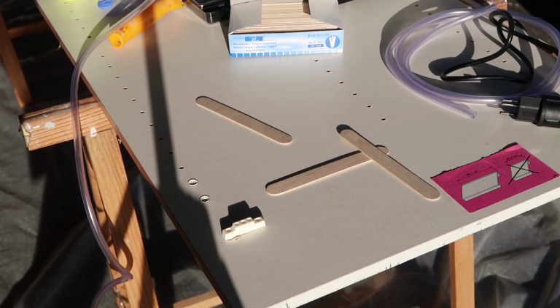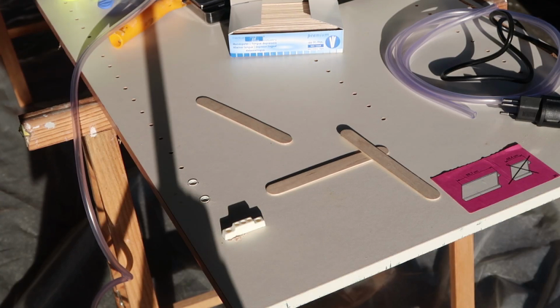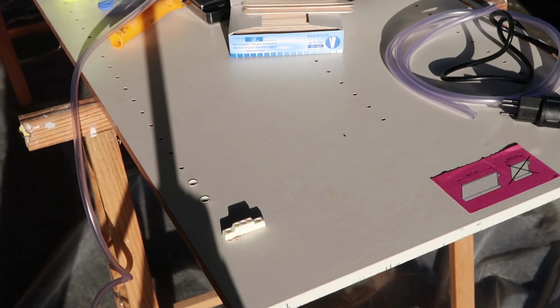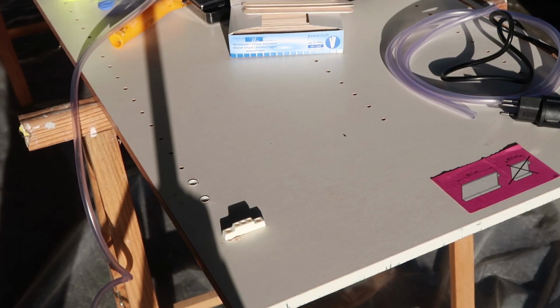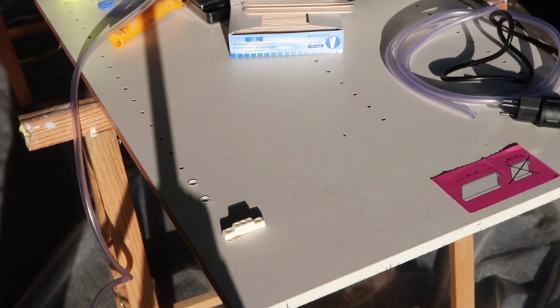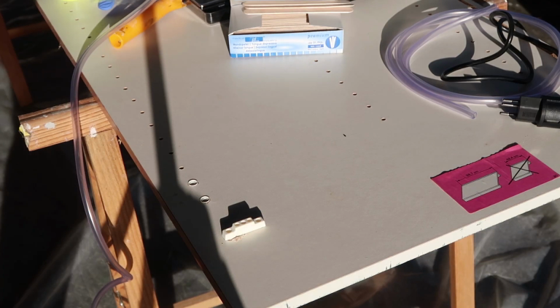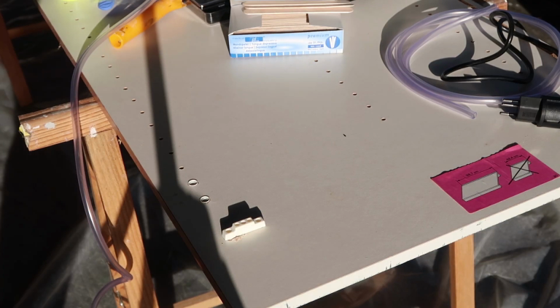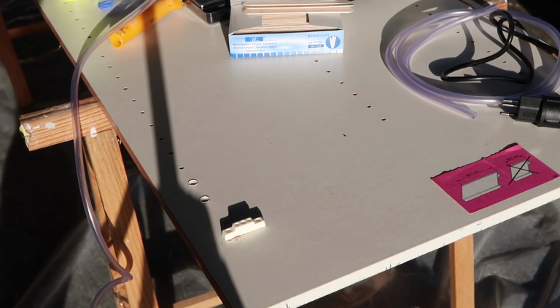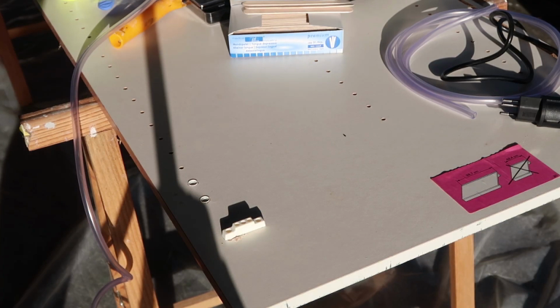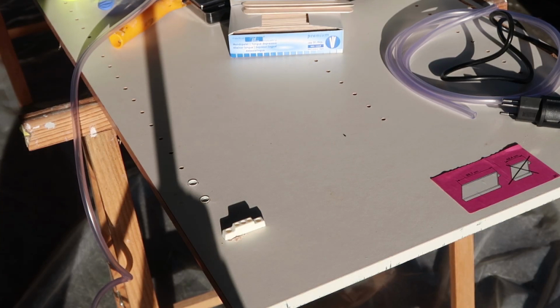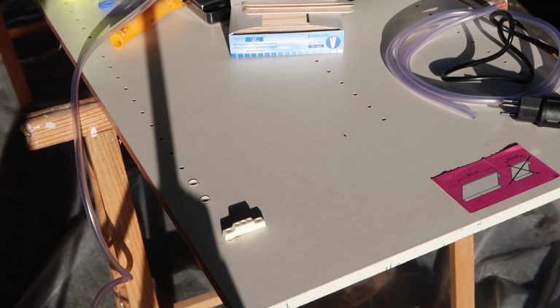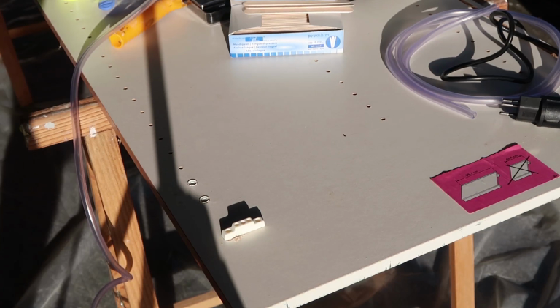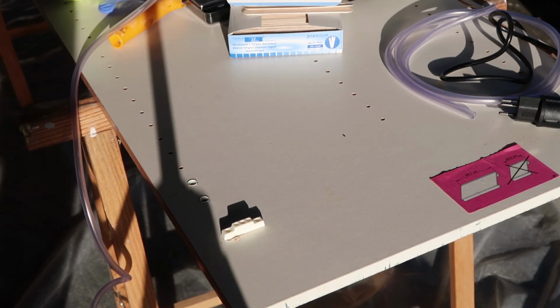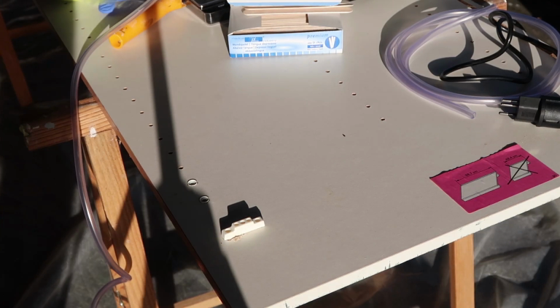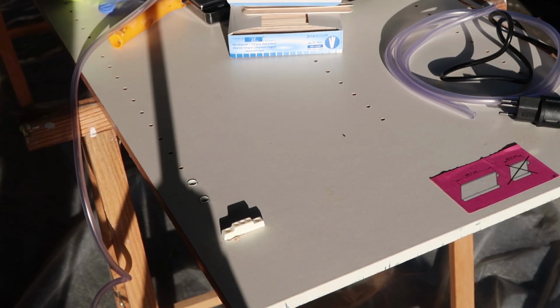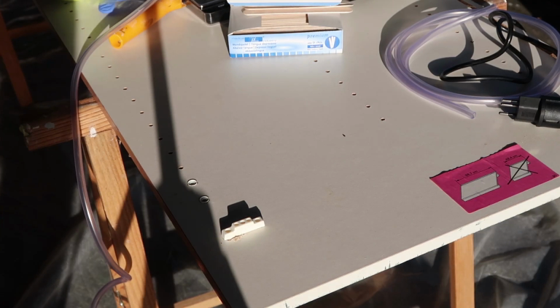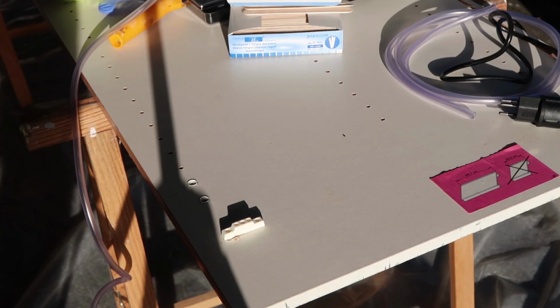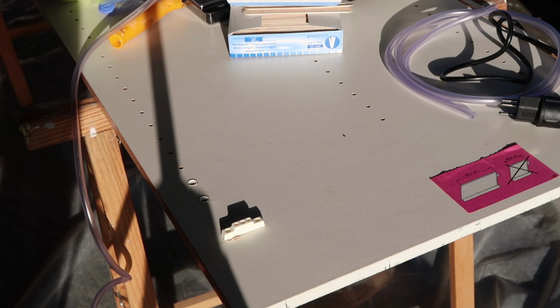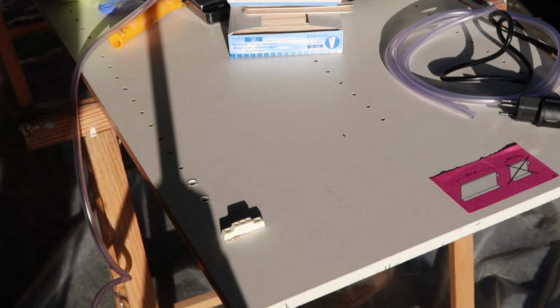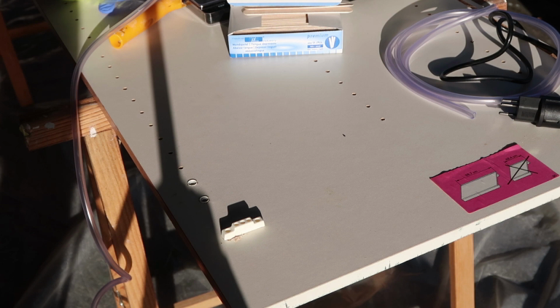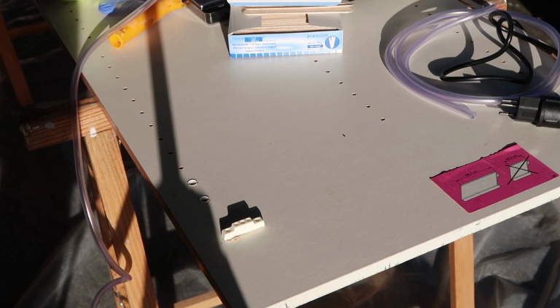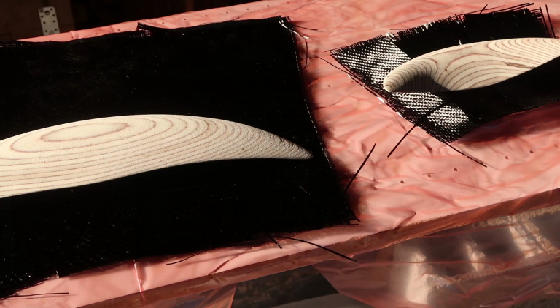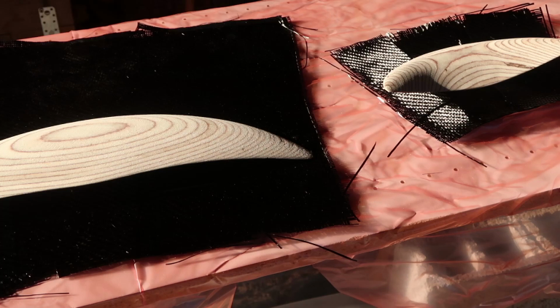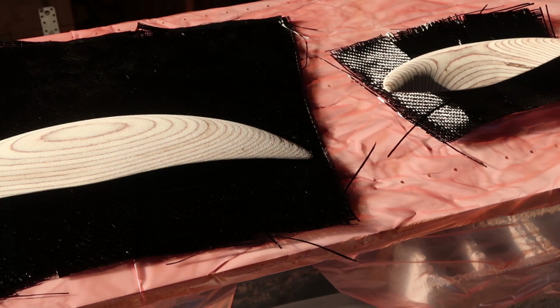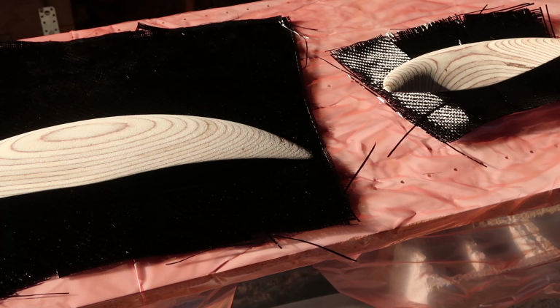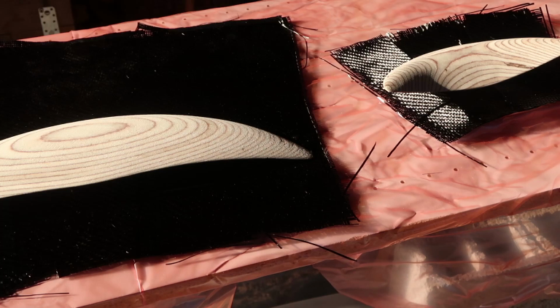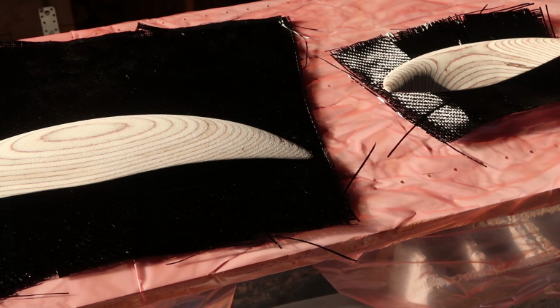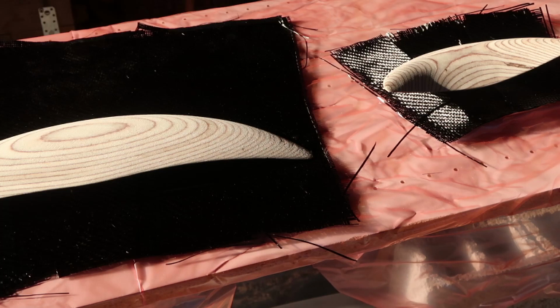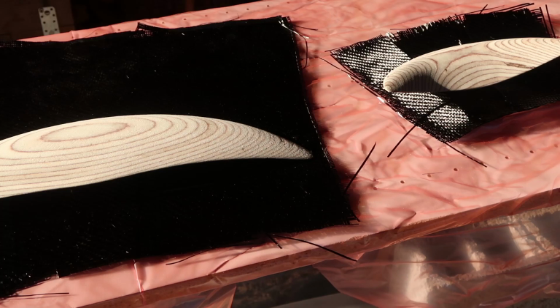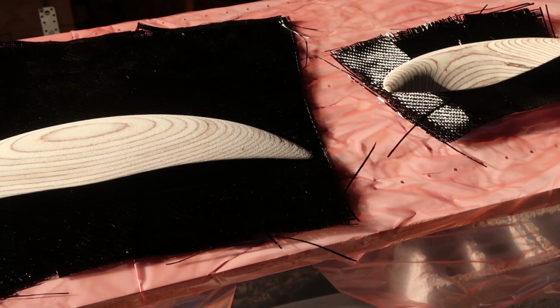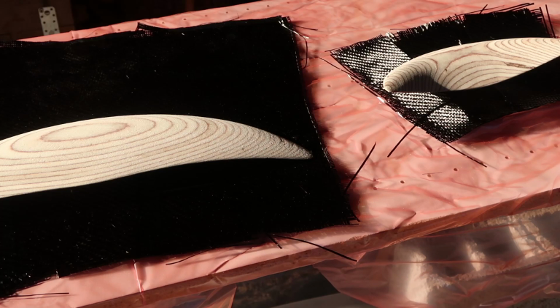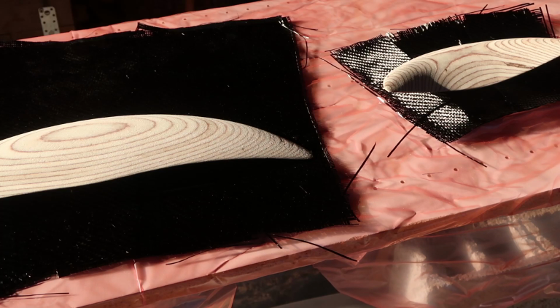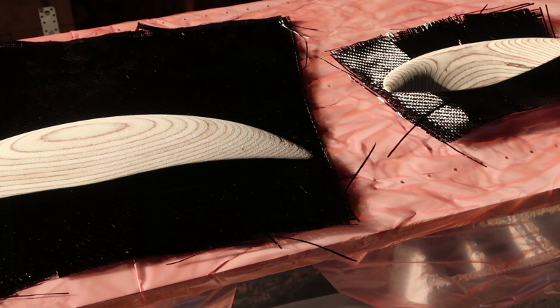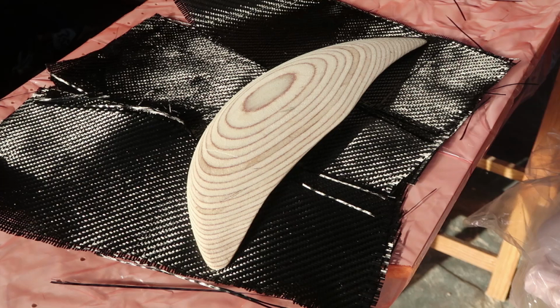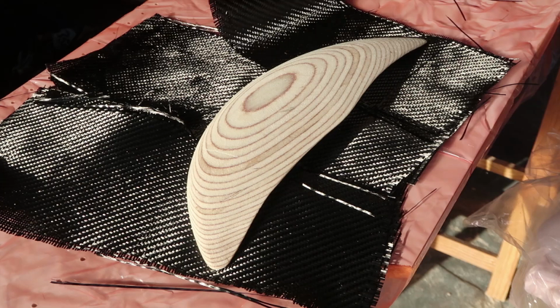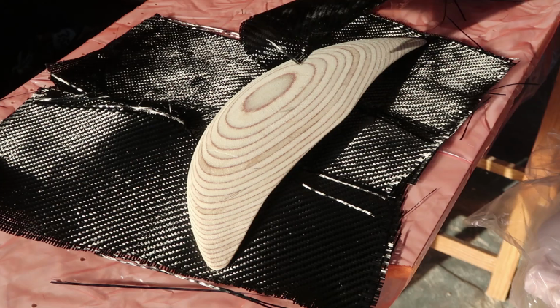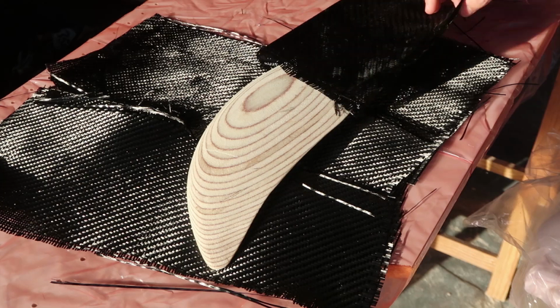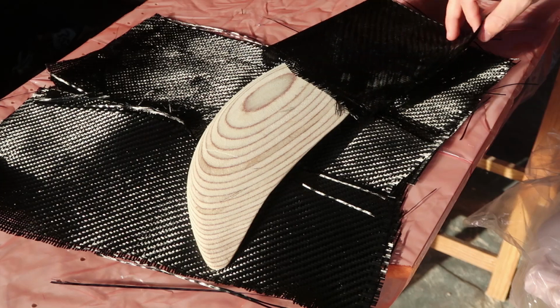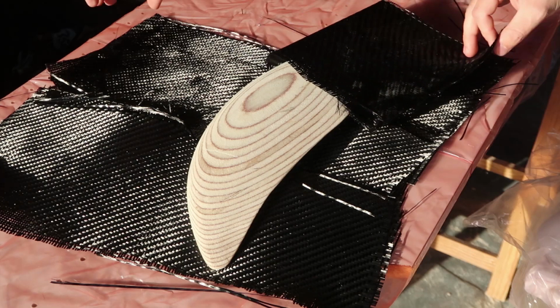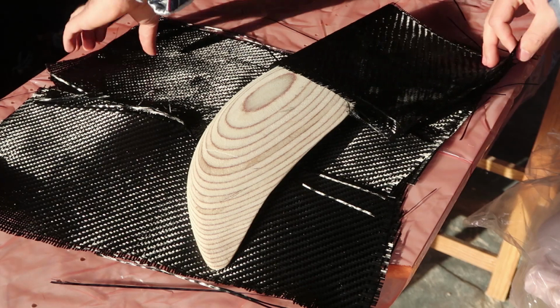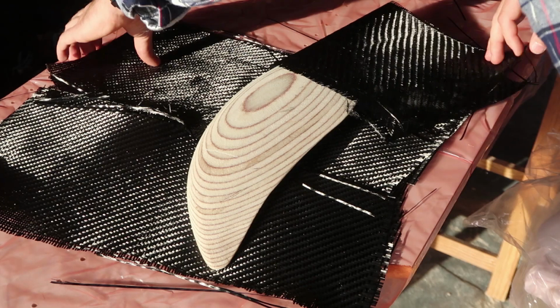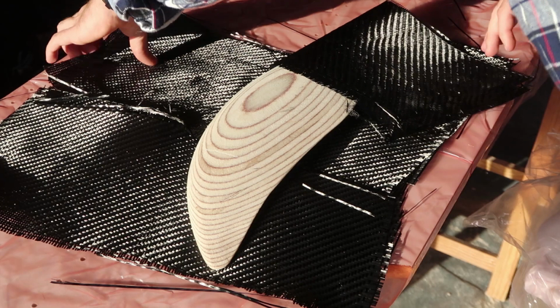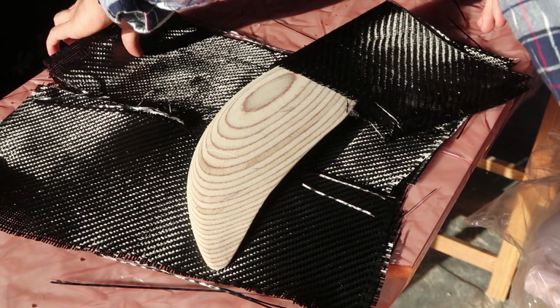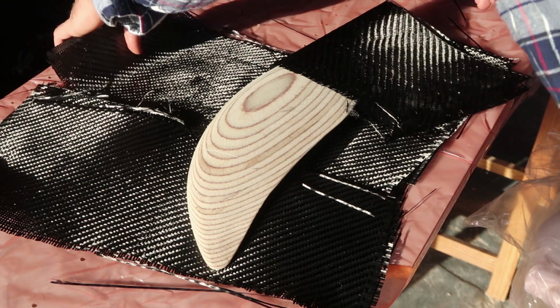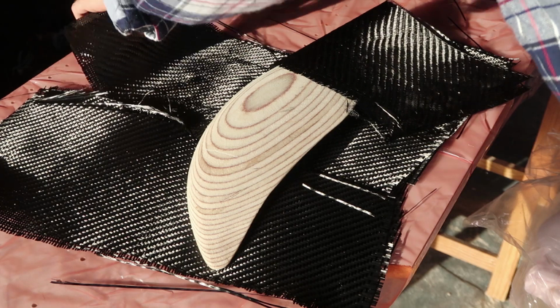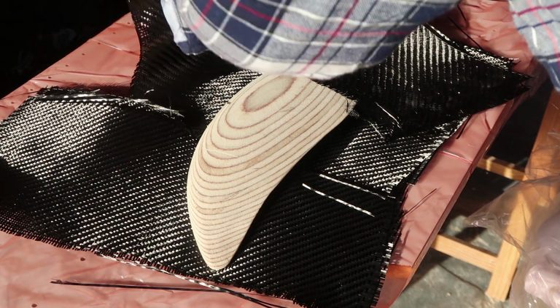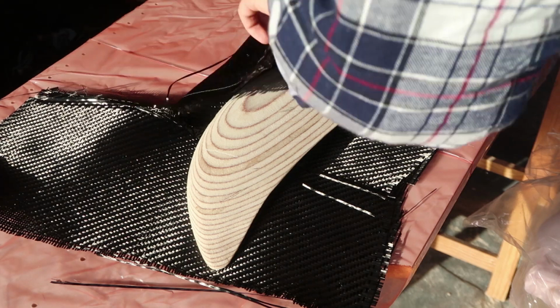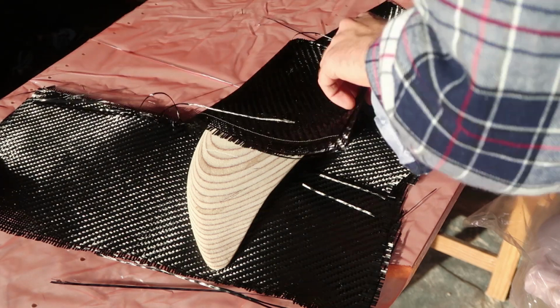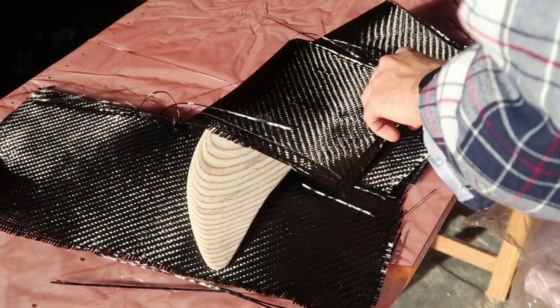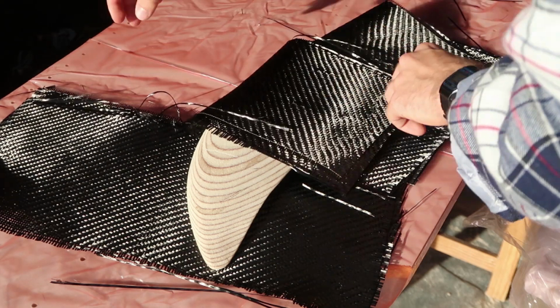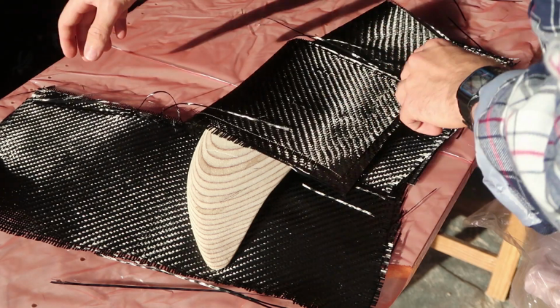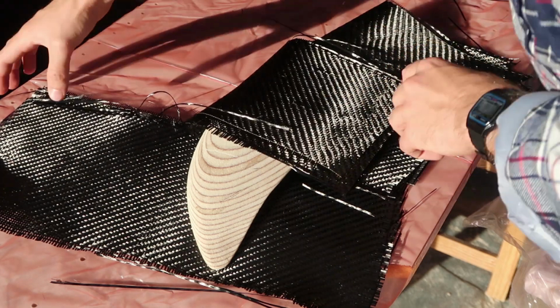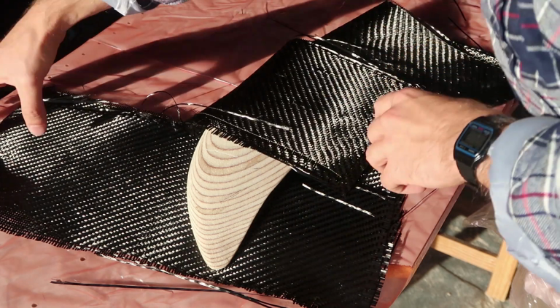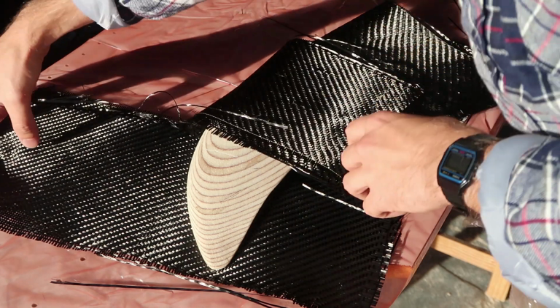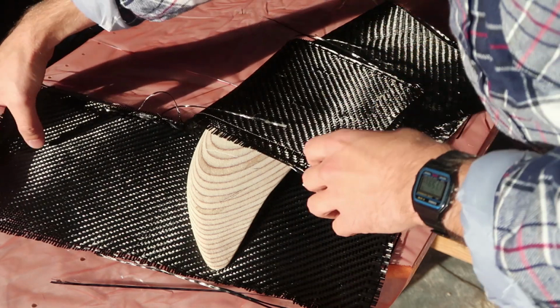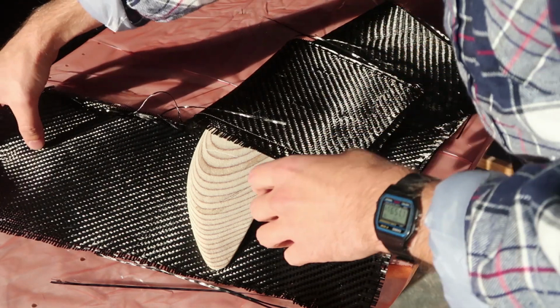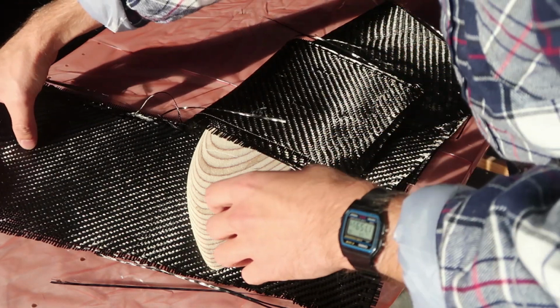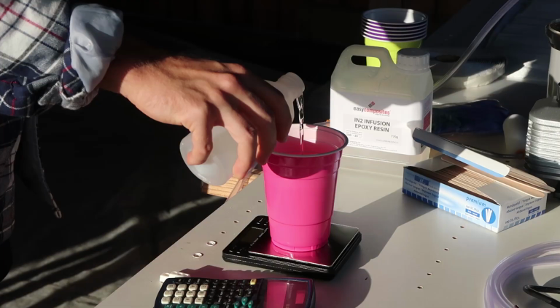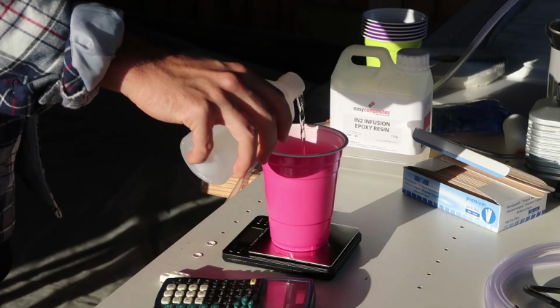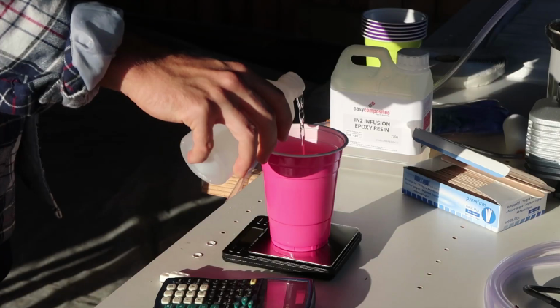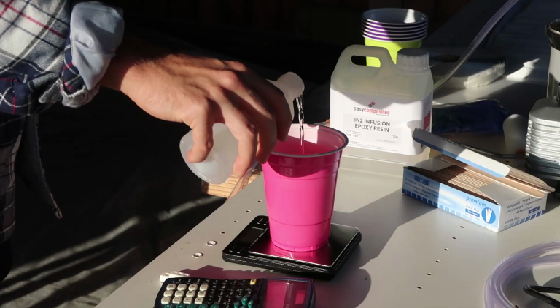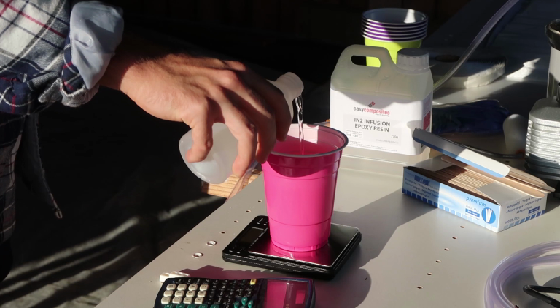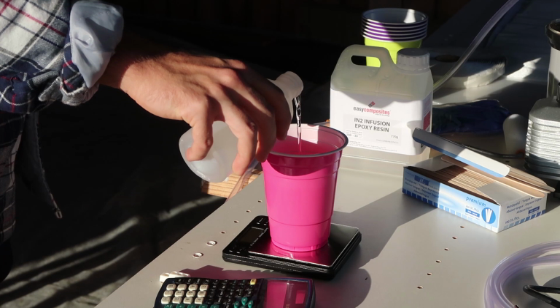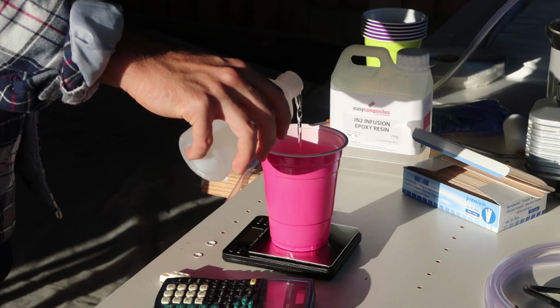Okay, forget this. Here is how it works: first, I'm gonna pour some resin on my fibers and then I'm gonna wrap the fibers around my pieces.